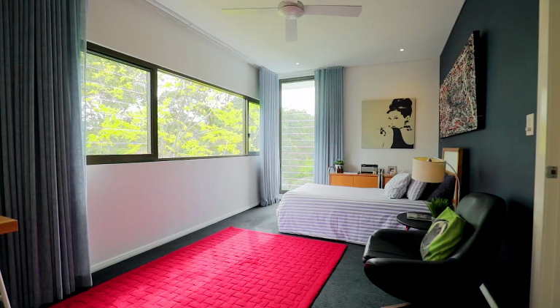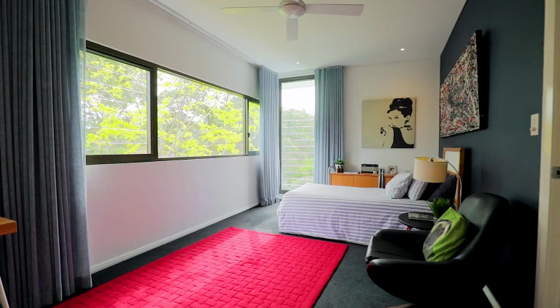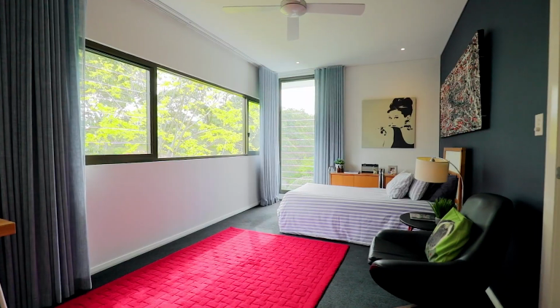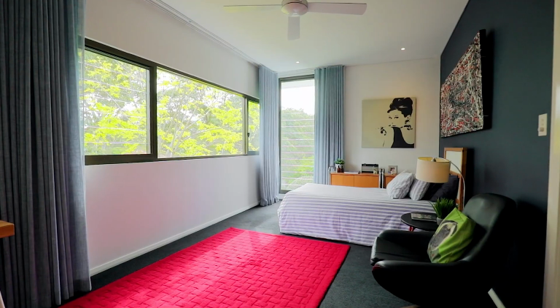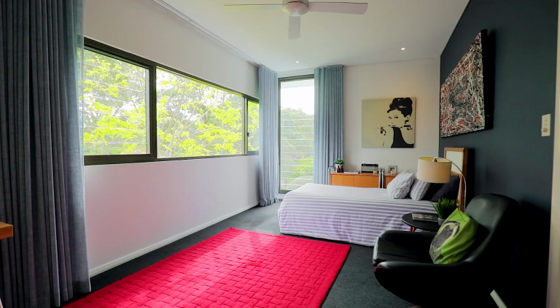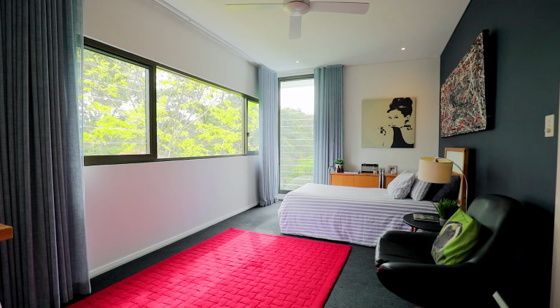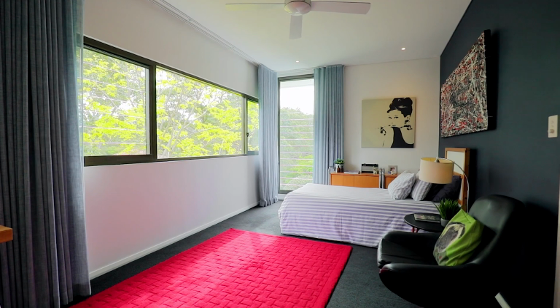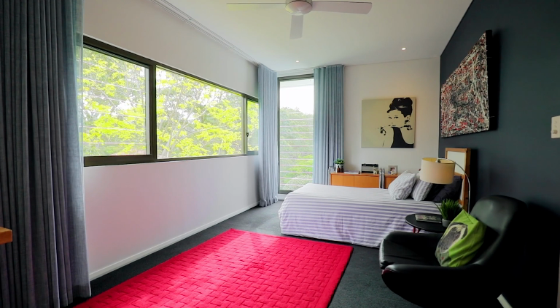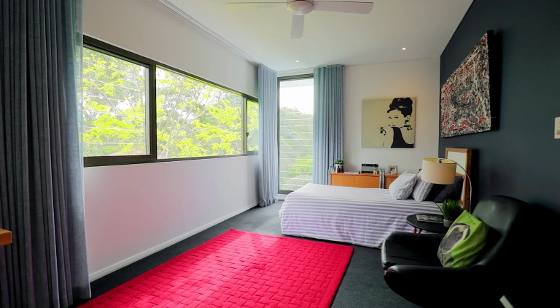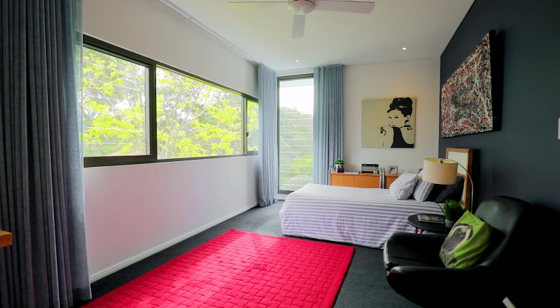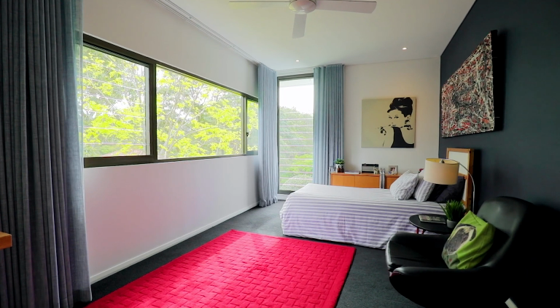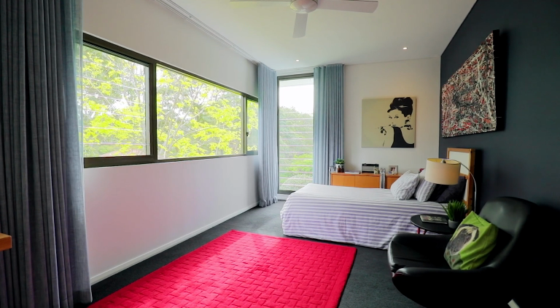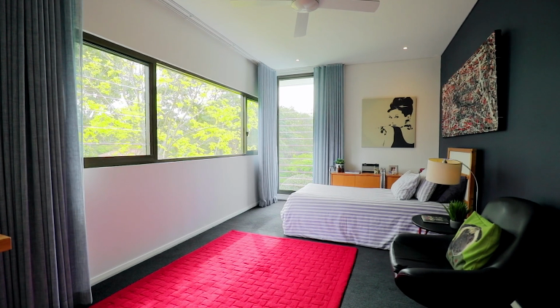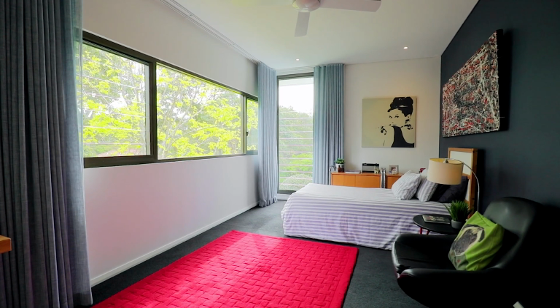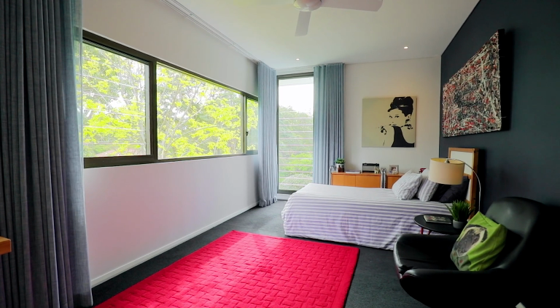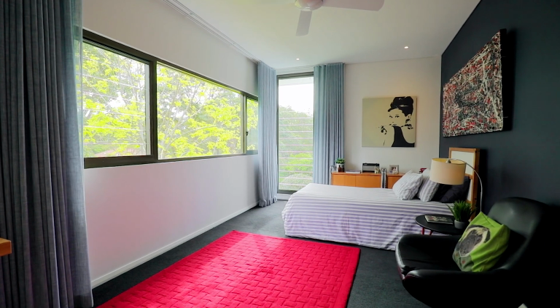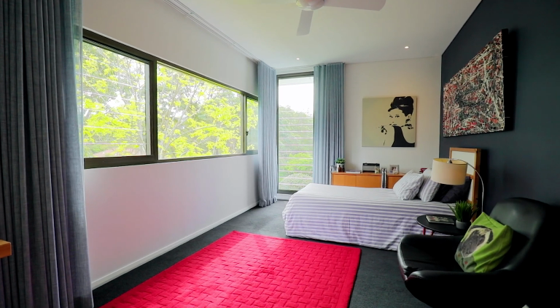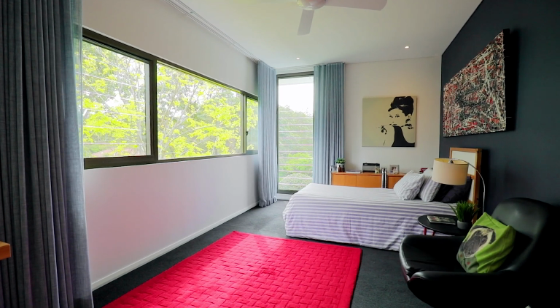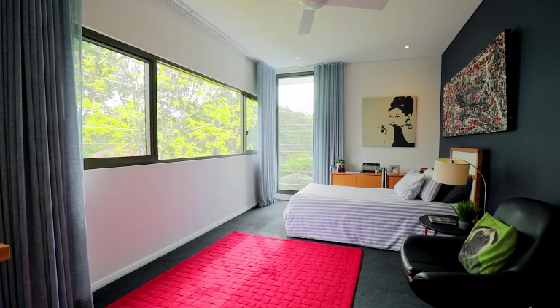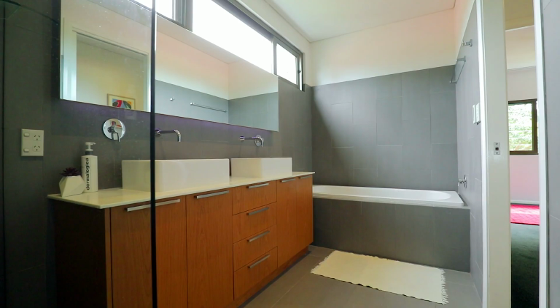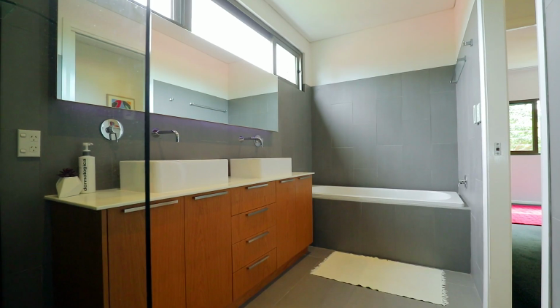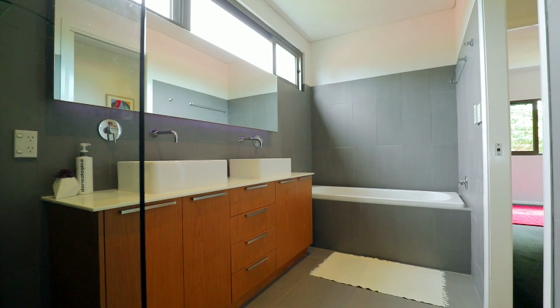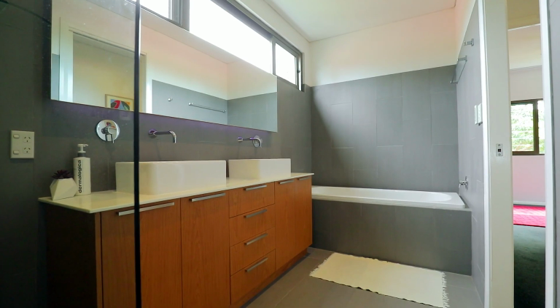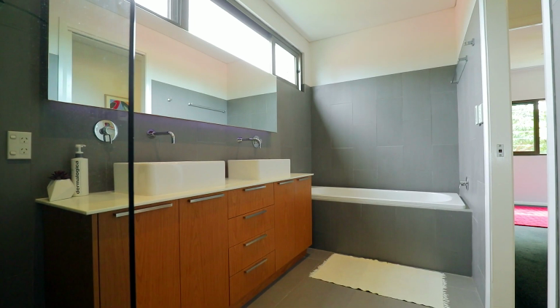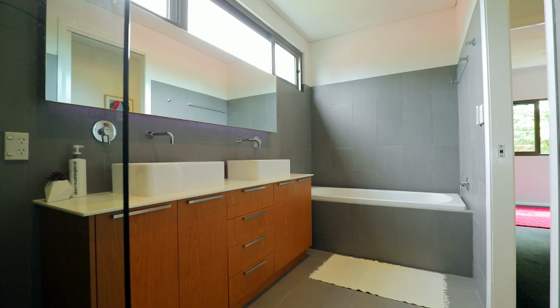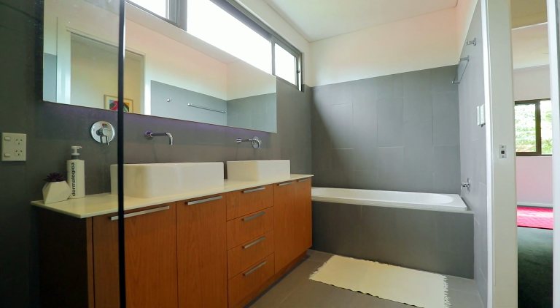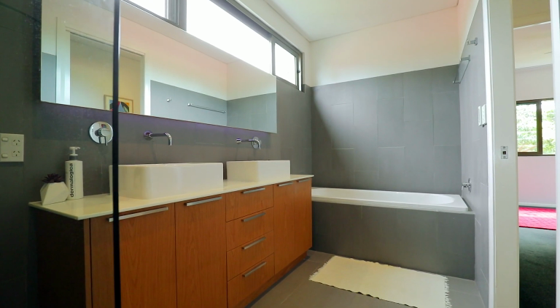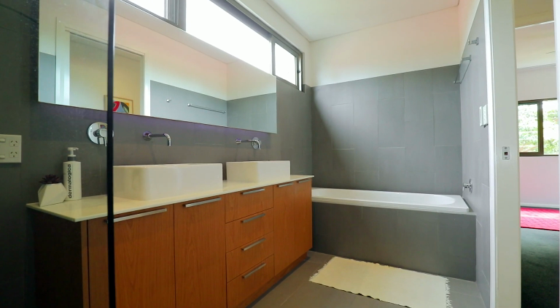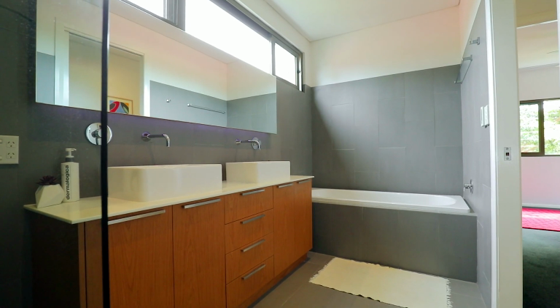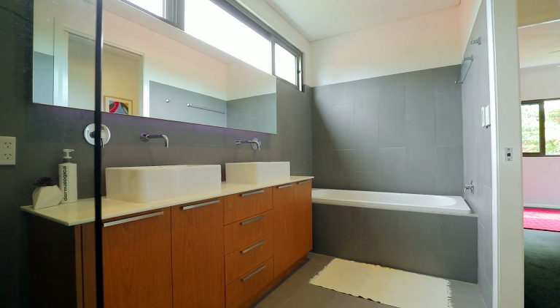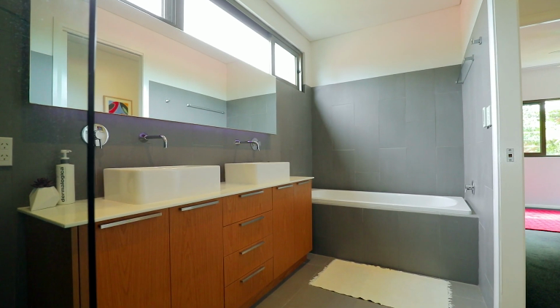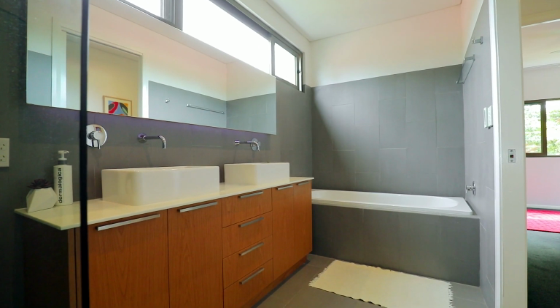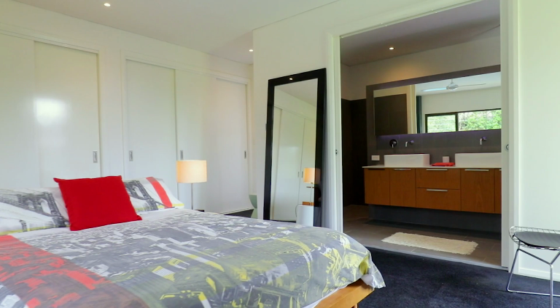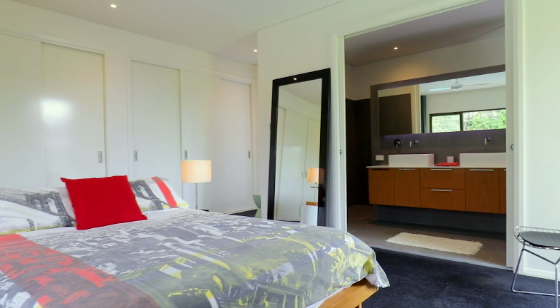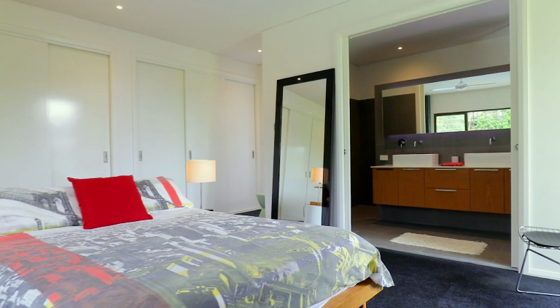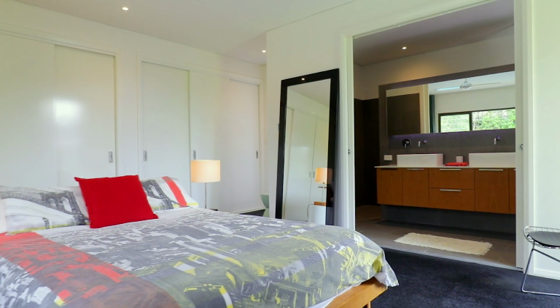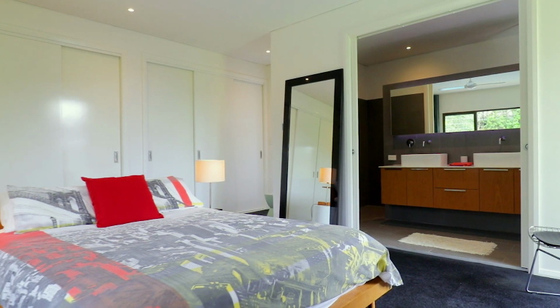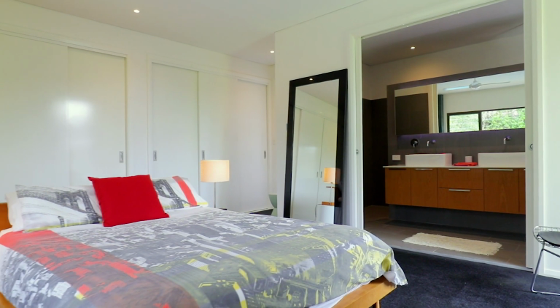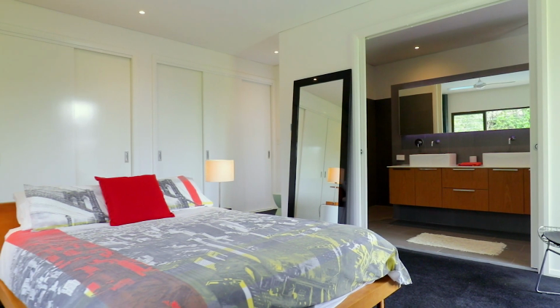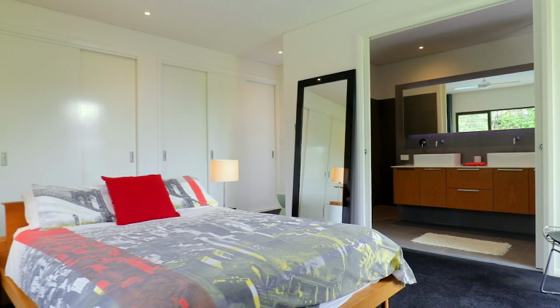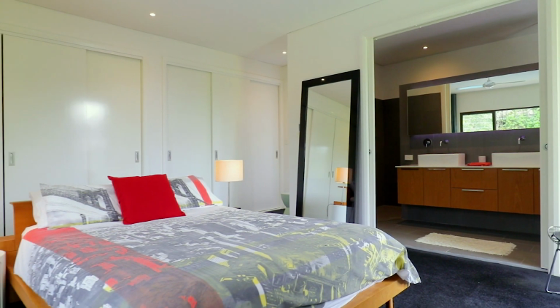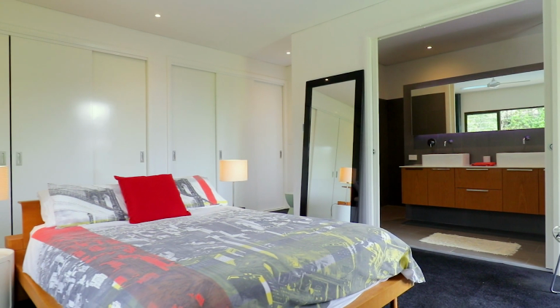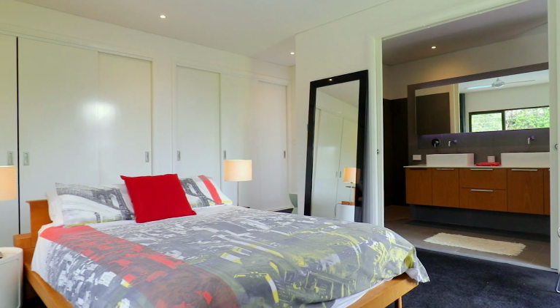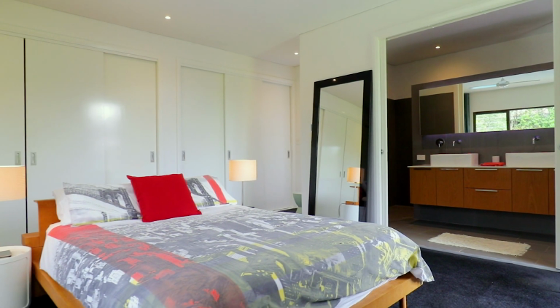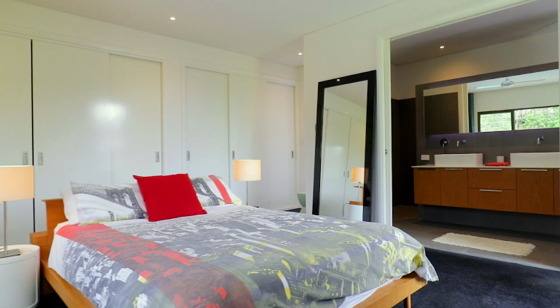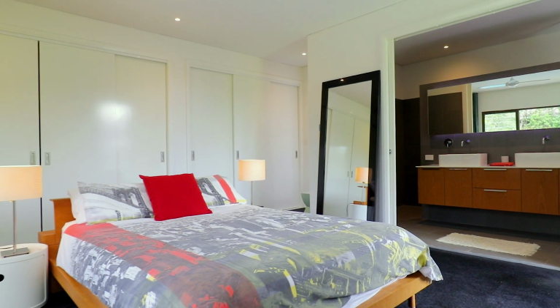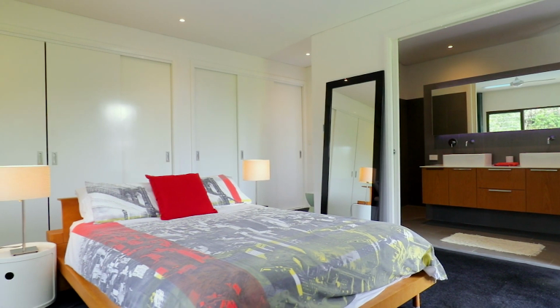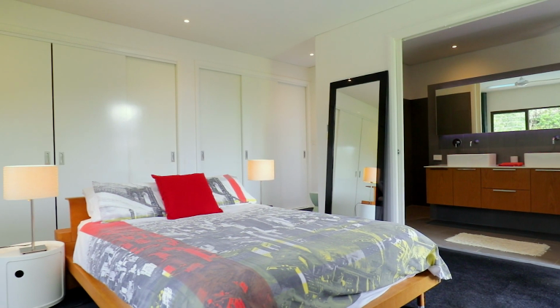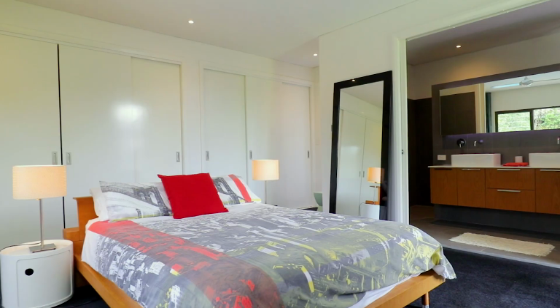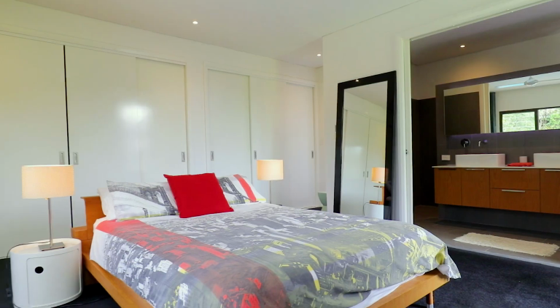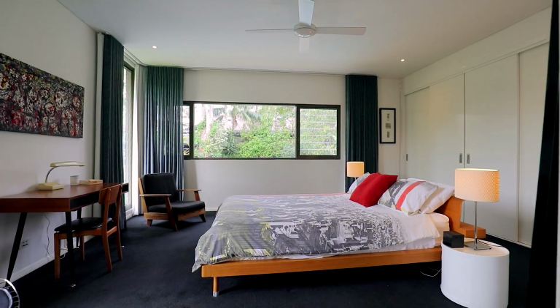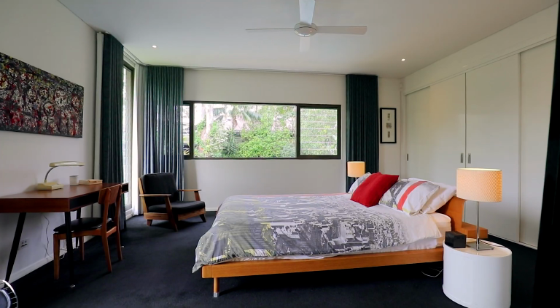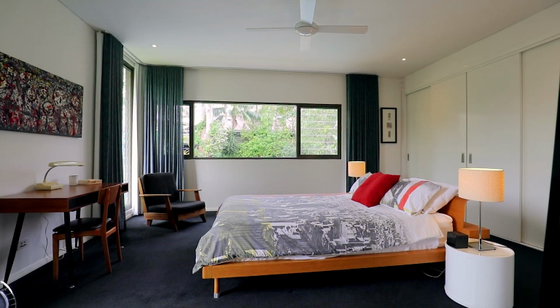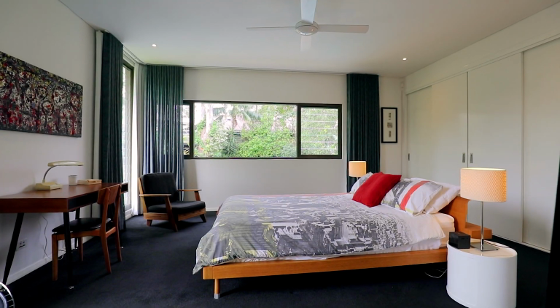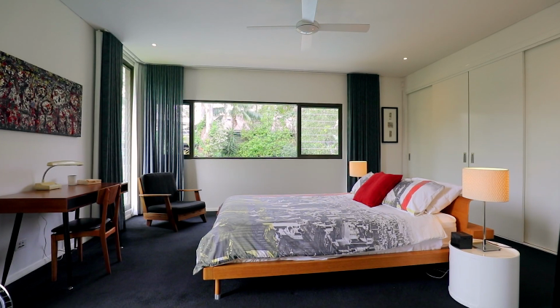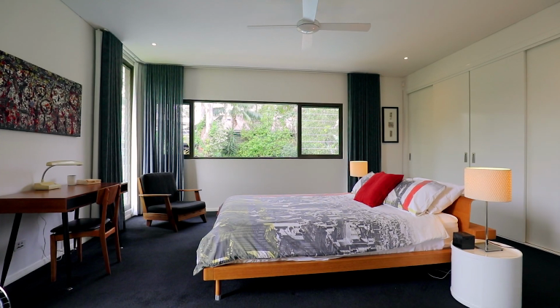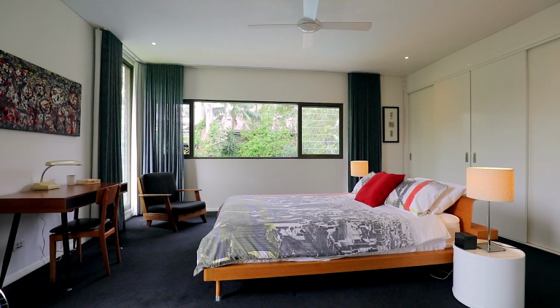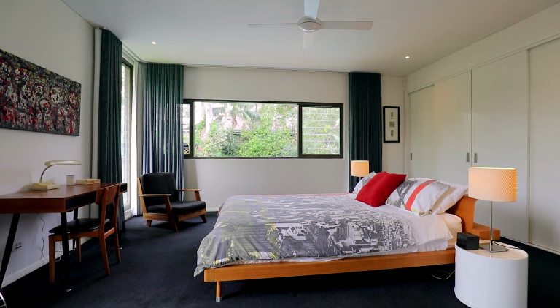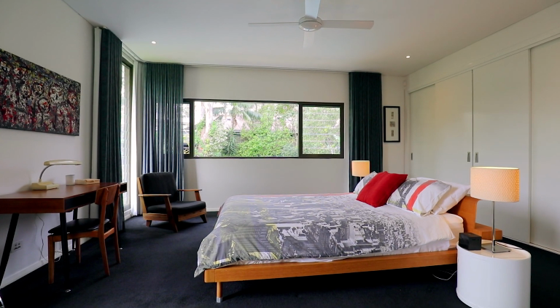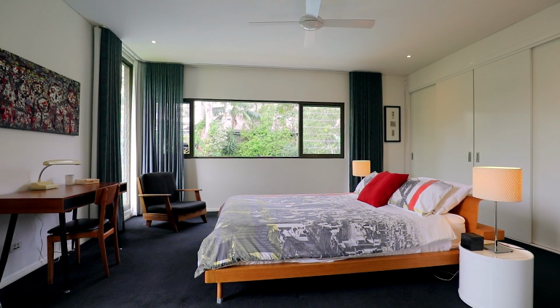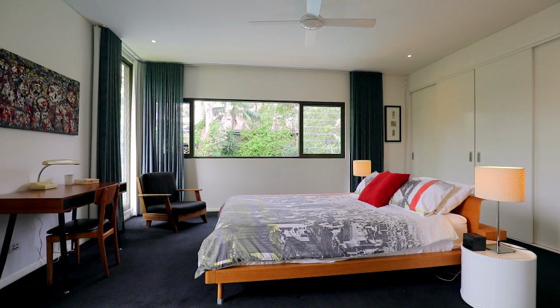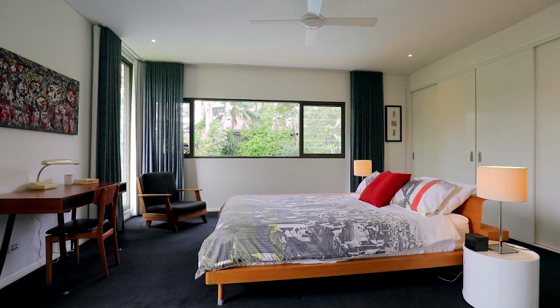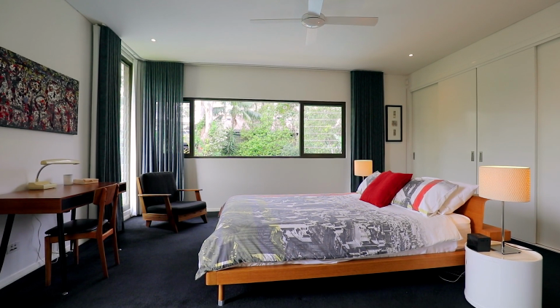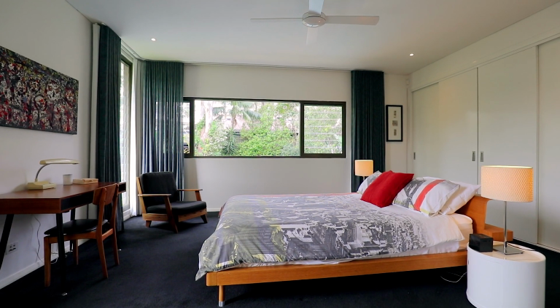Upstairs are four large contemporary bedrooms with immaculate bathrooms, whilst the master is complete with an ensuite and plenty of natural light.